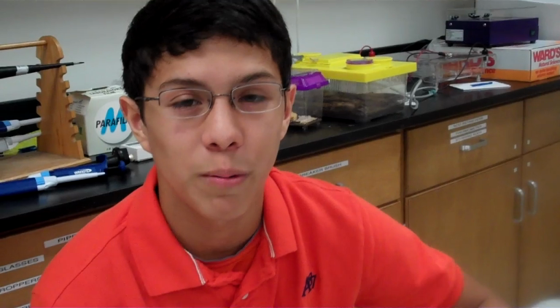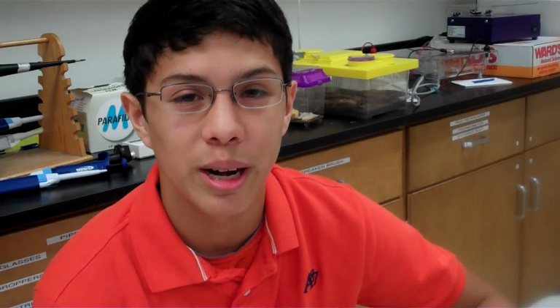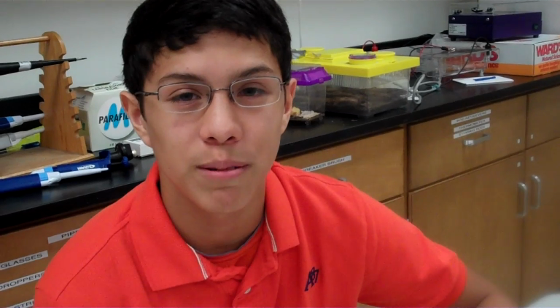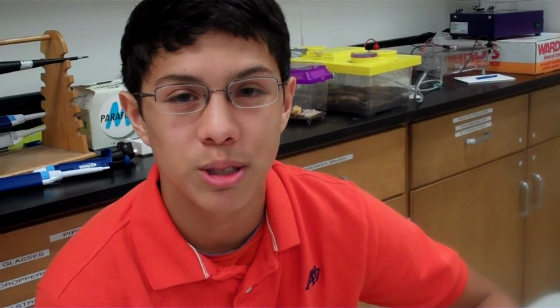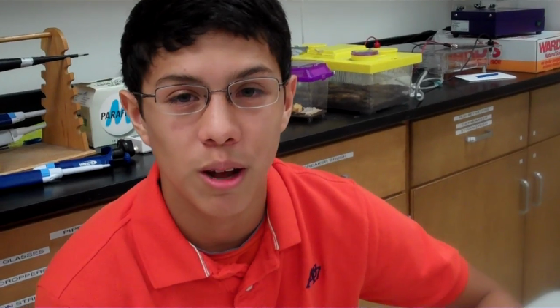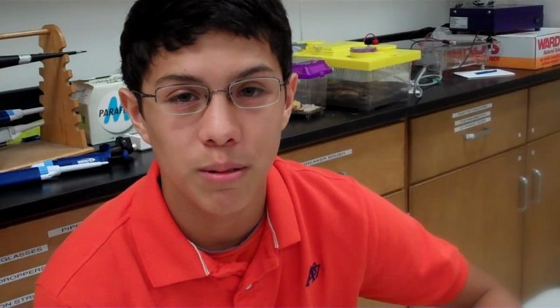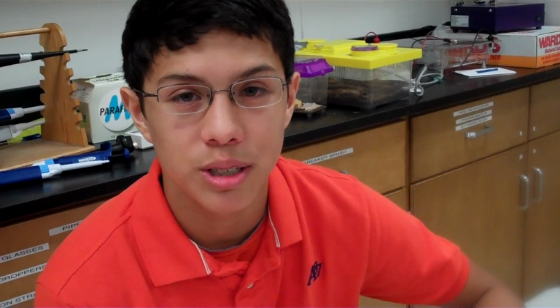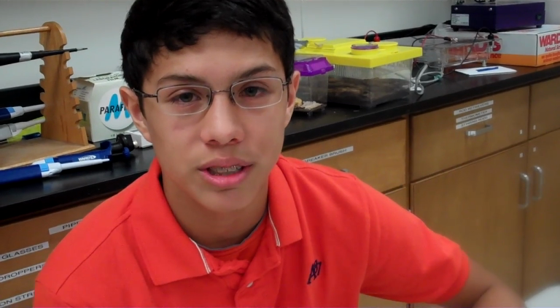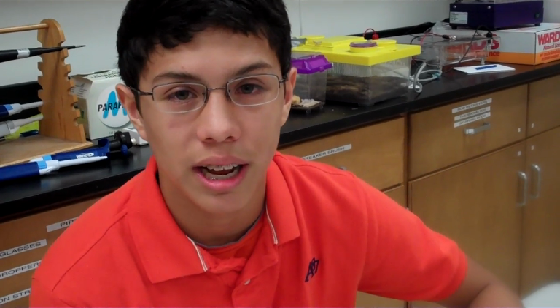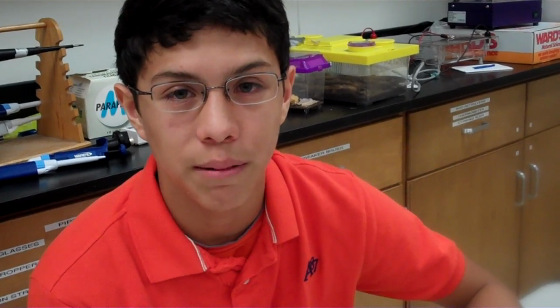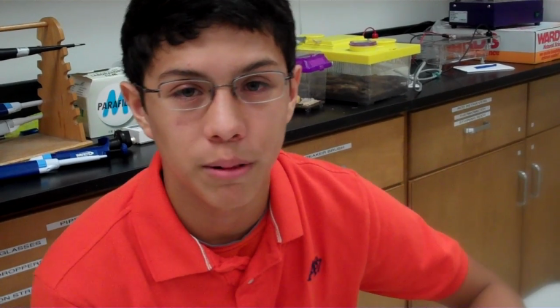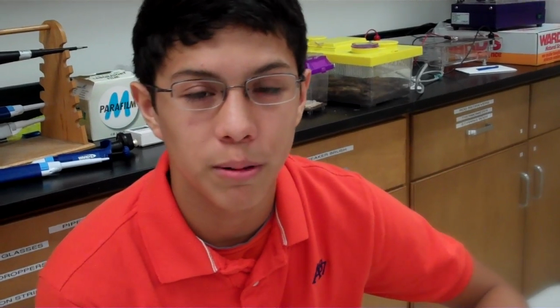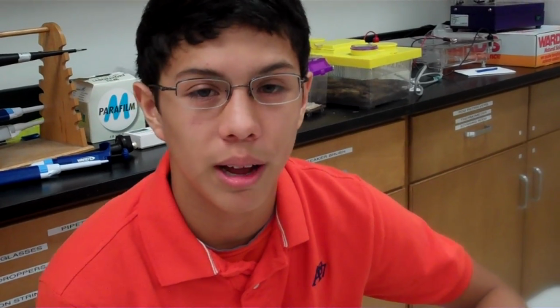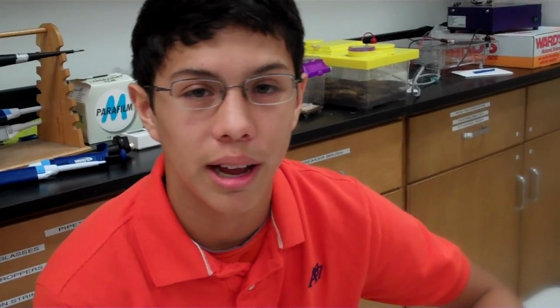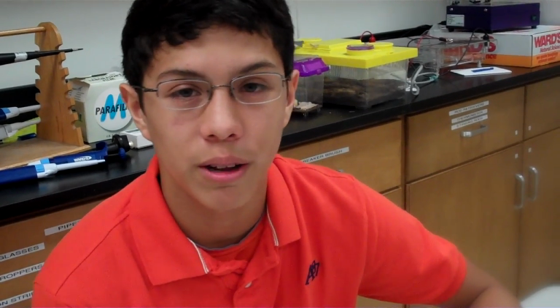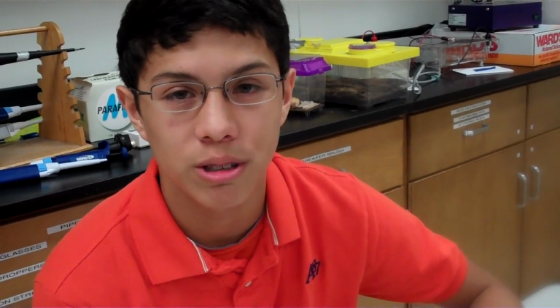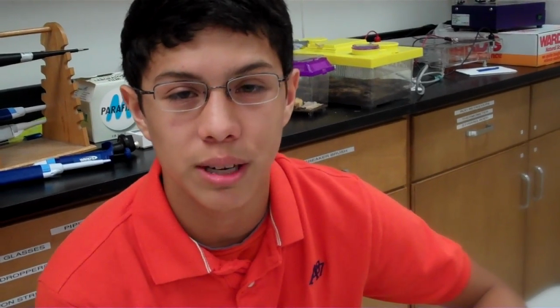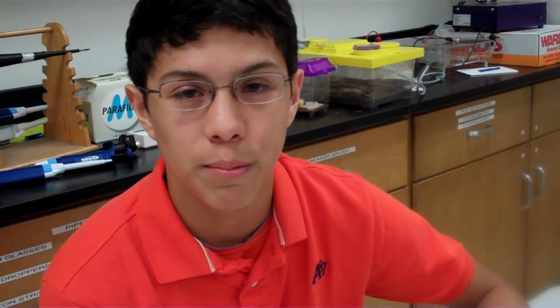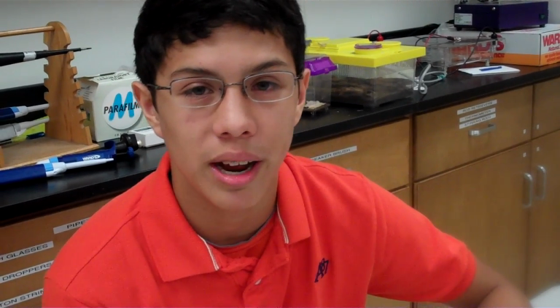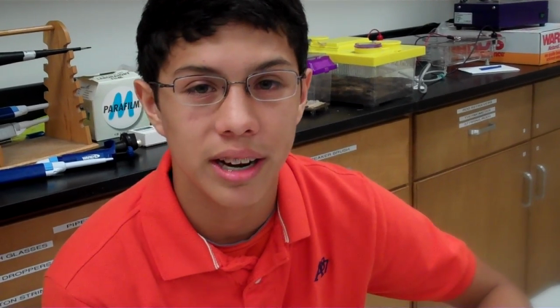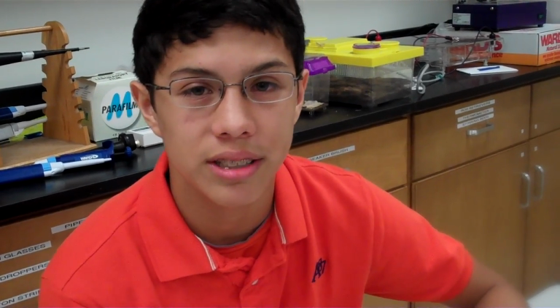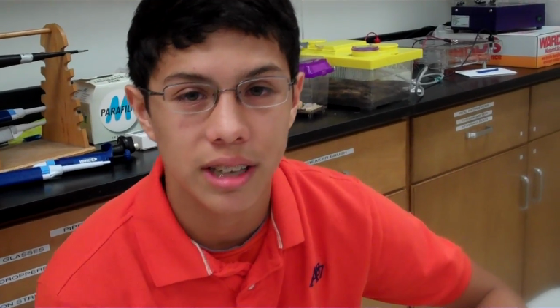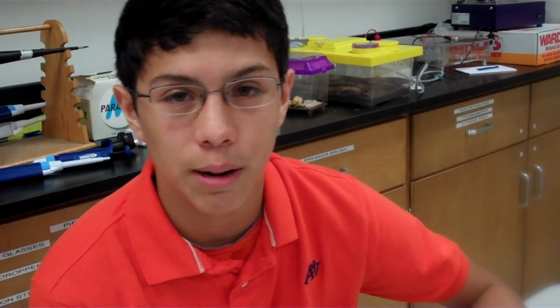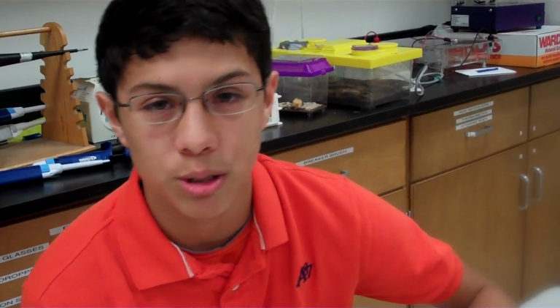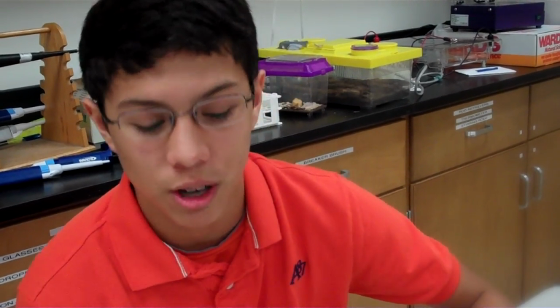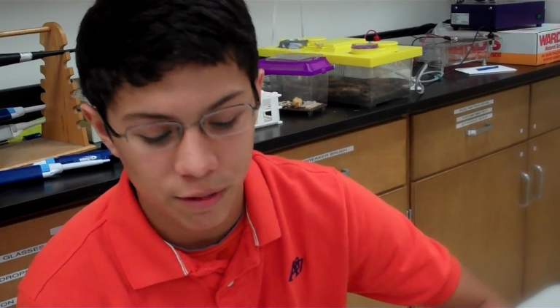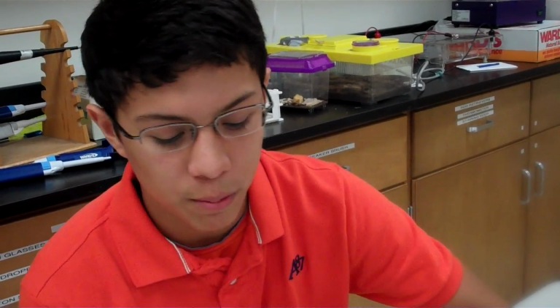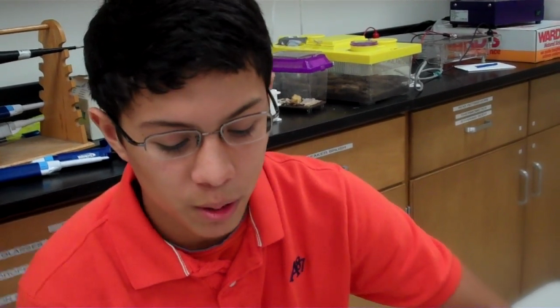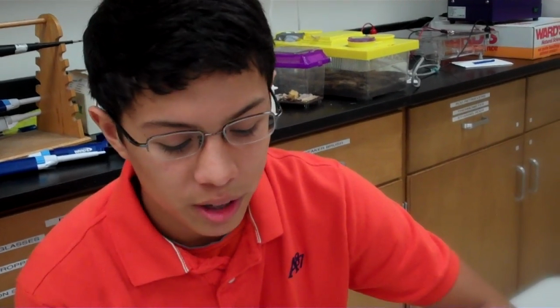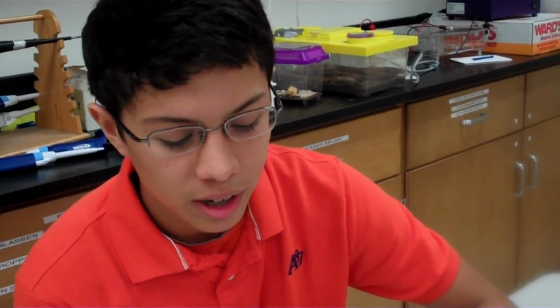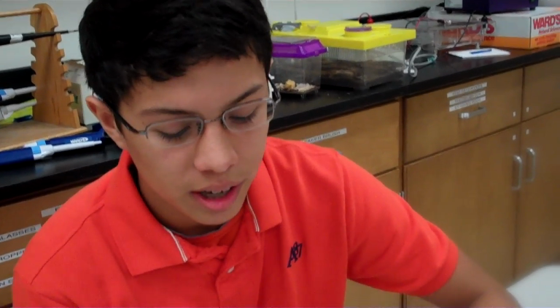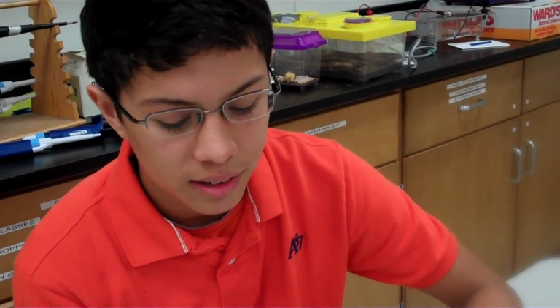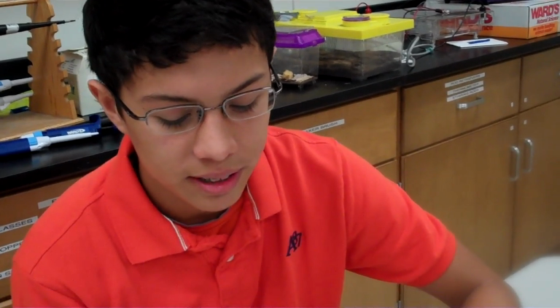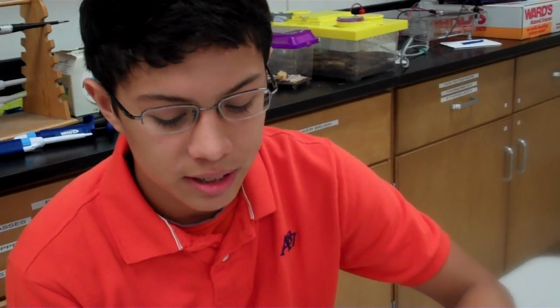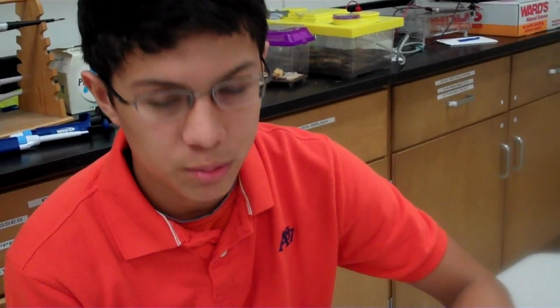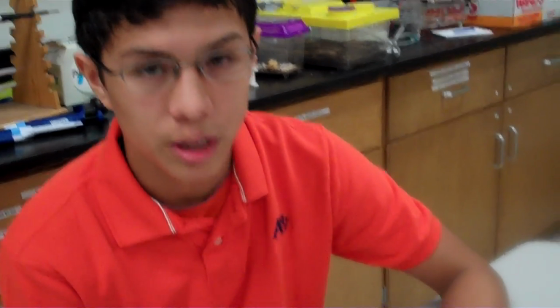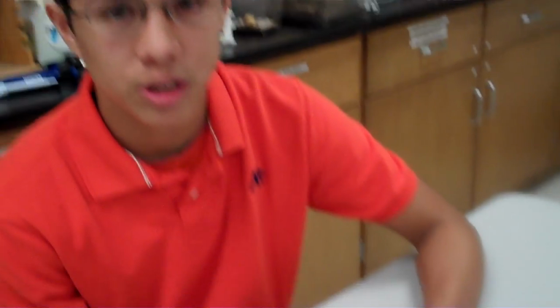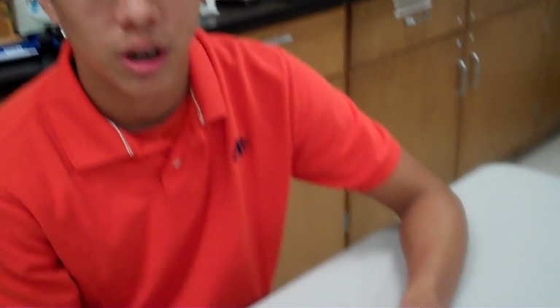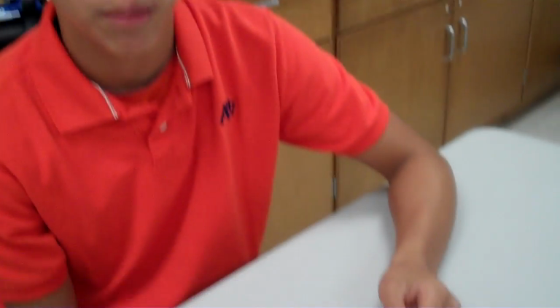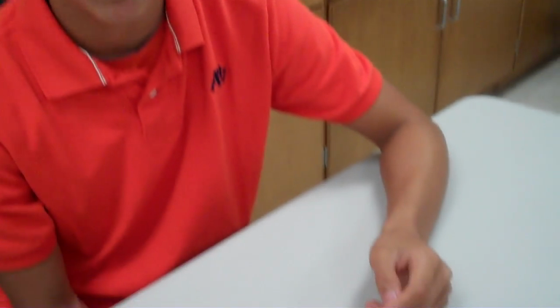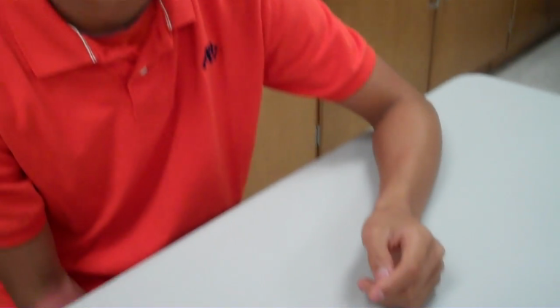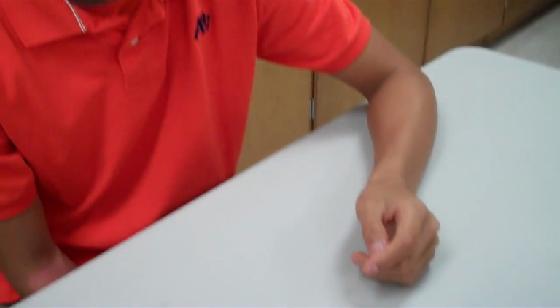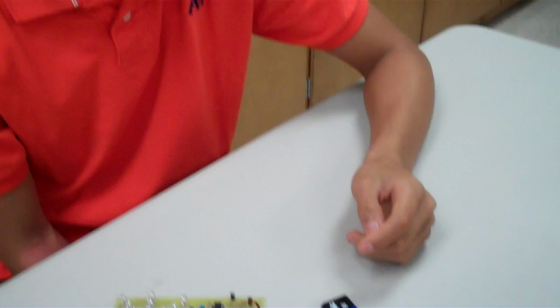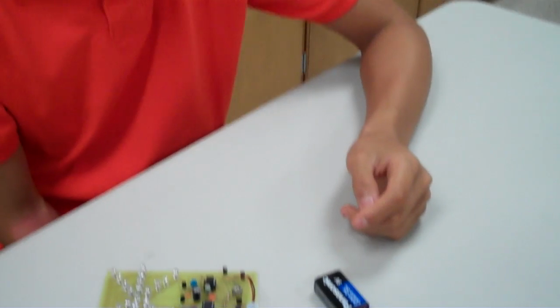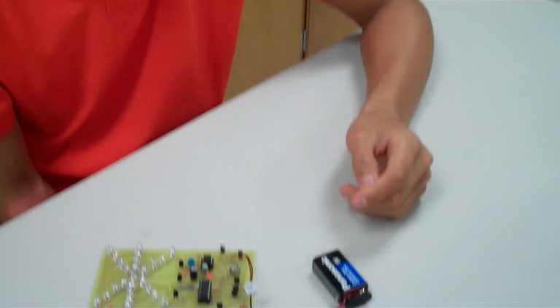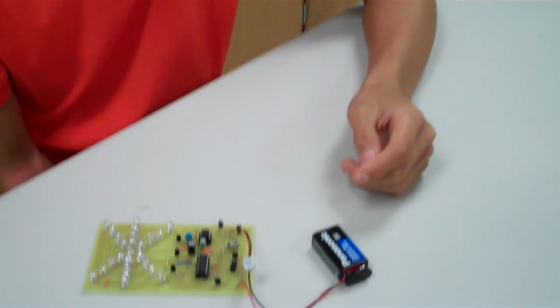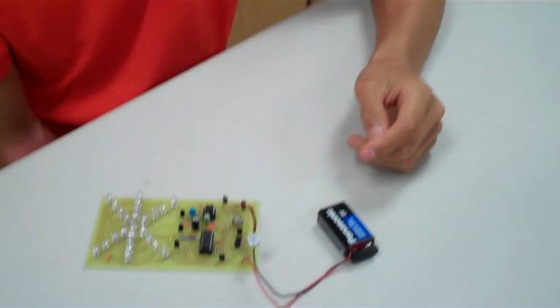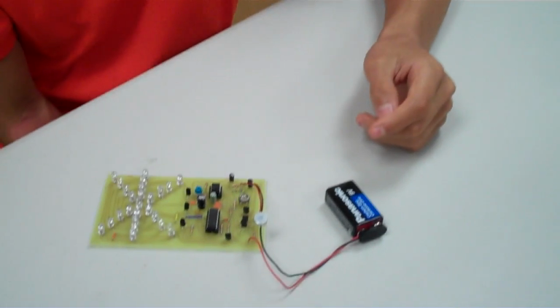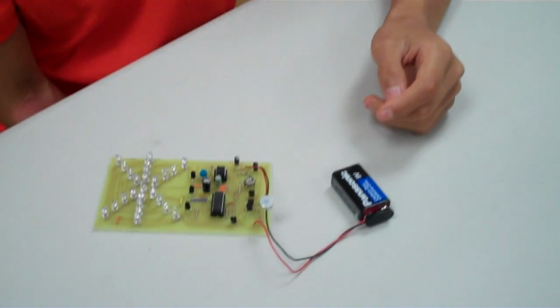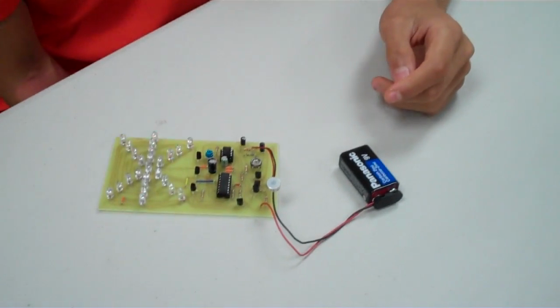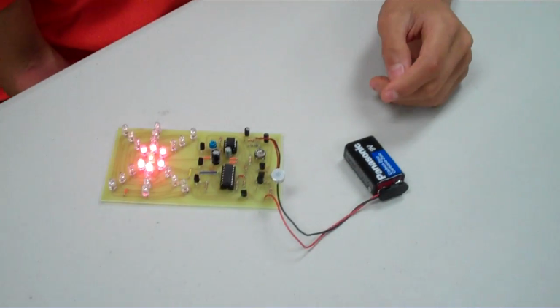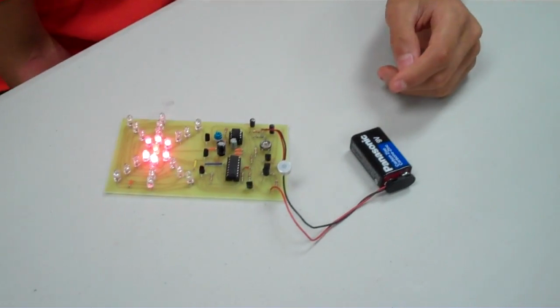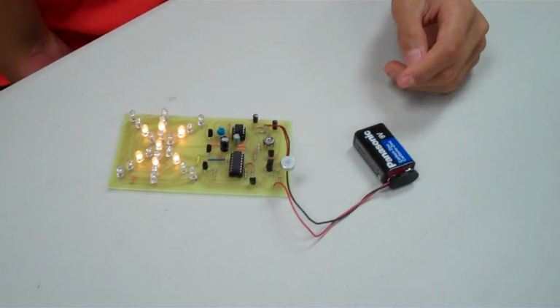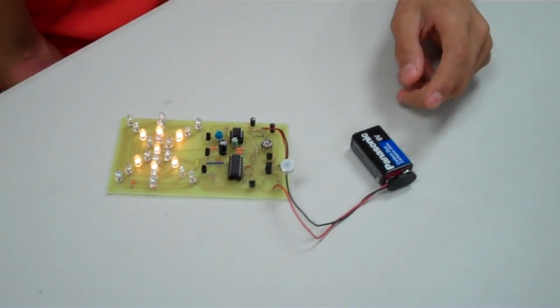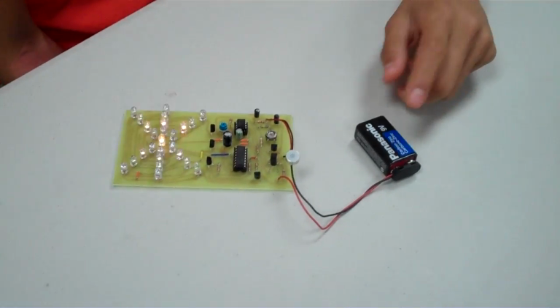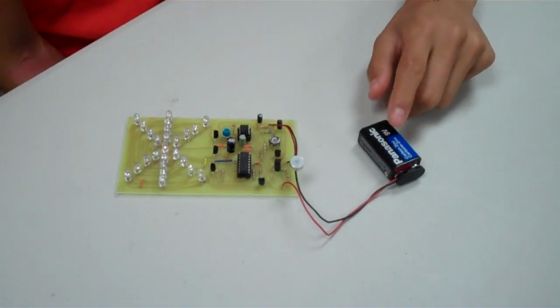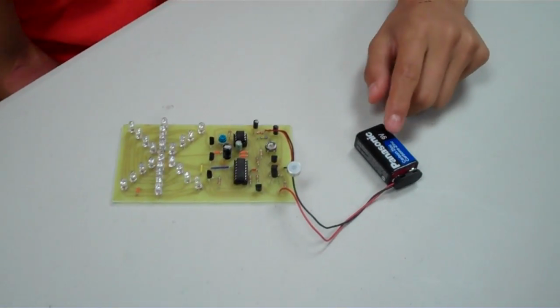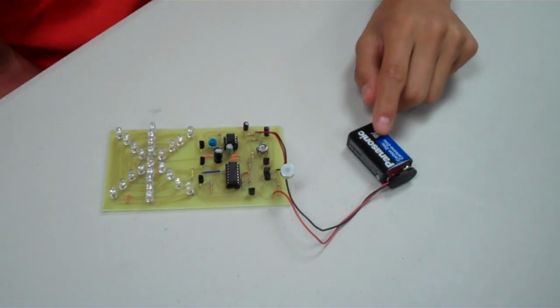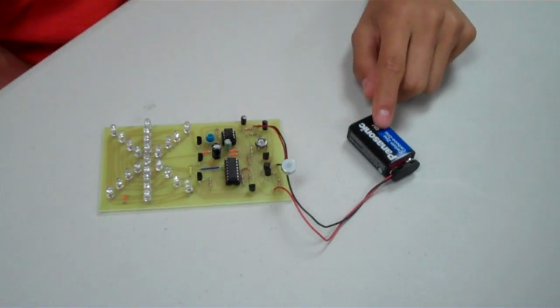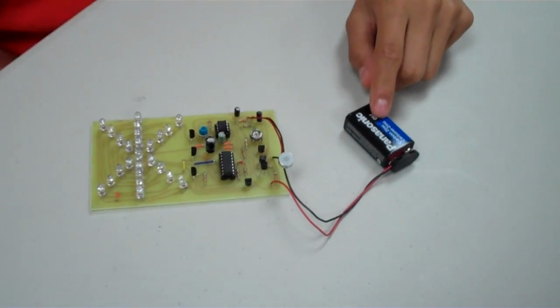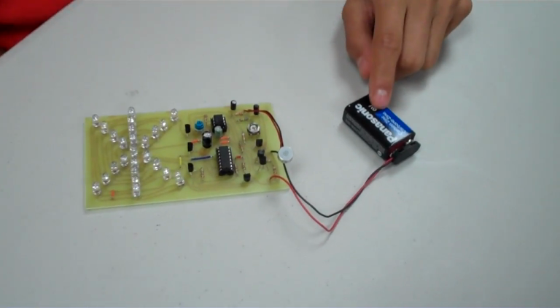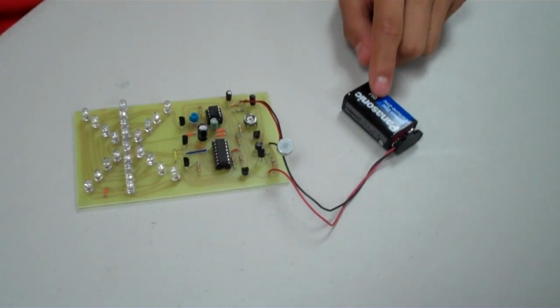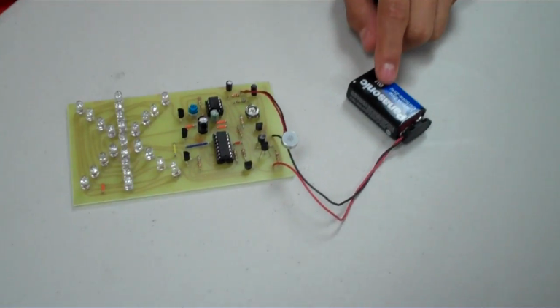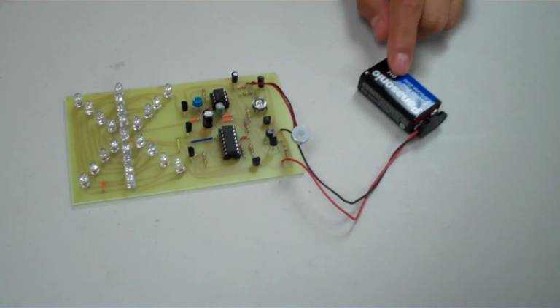Hello, my name is Thomas. I go to St. Pius and I'm a sophomore. This is my STAR project, which is a light organ that runs on a 9-volt battery.